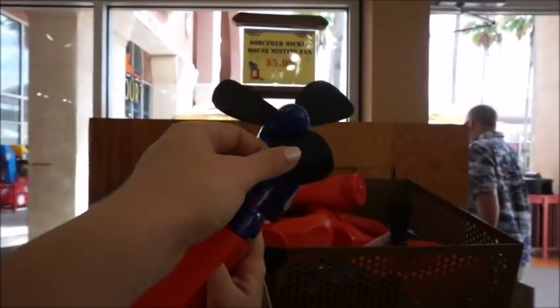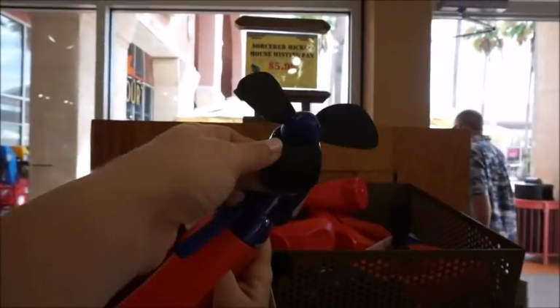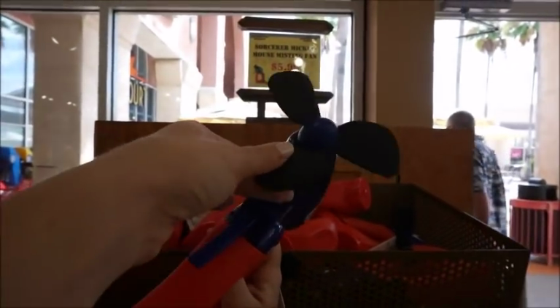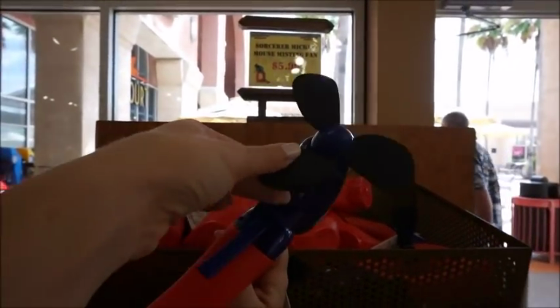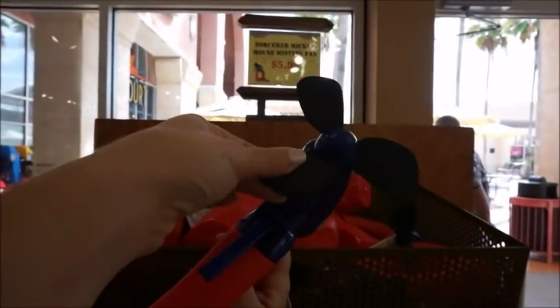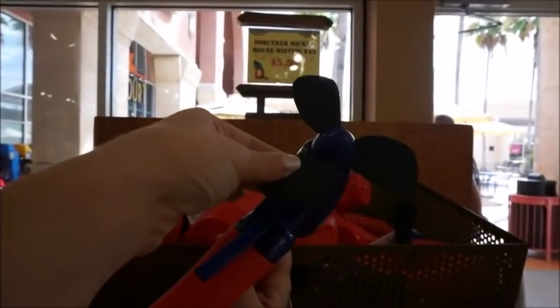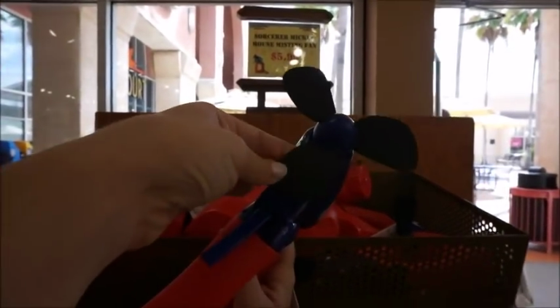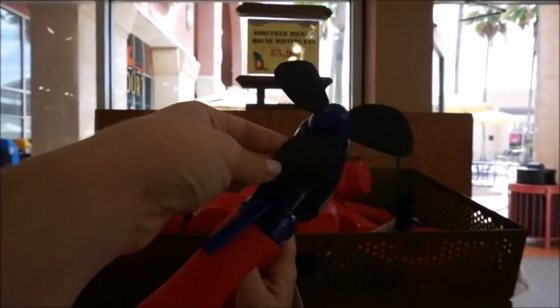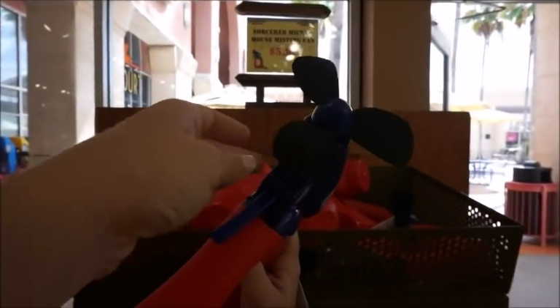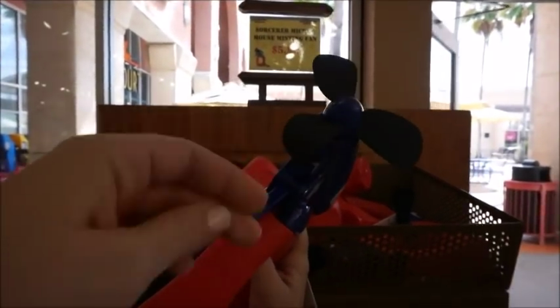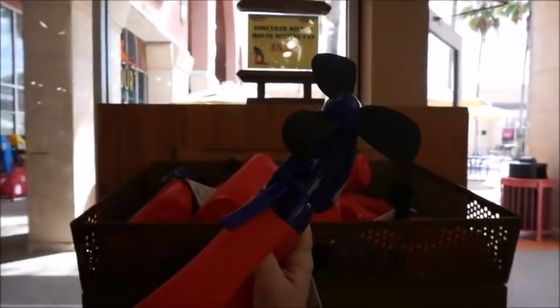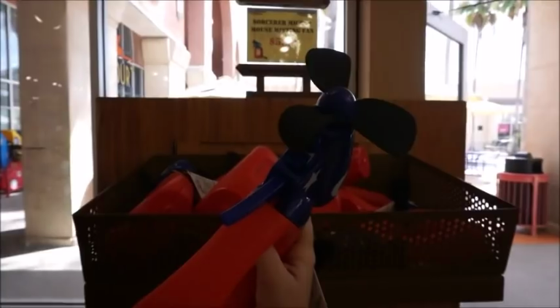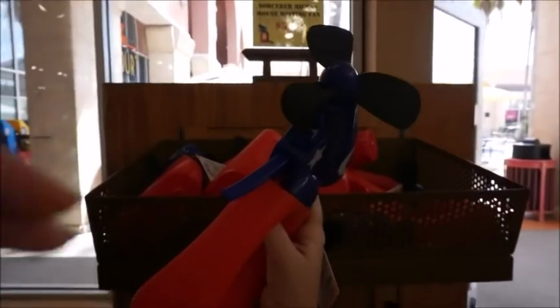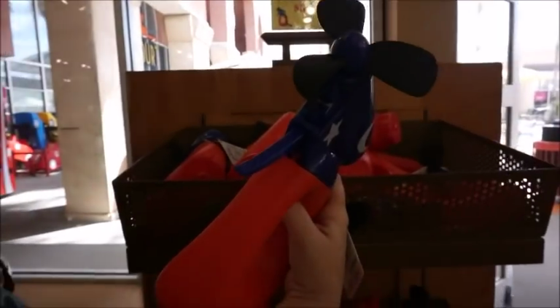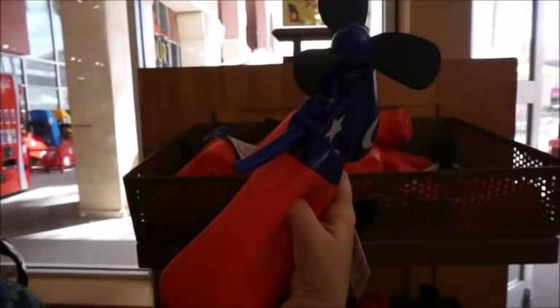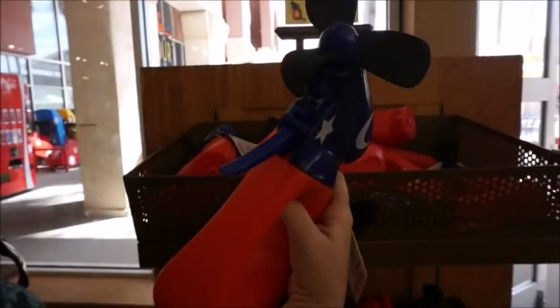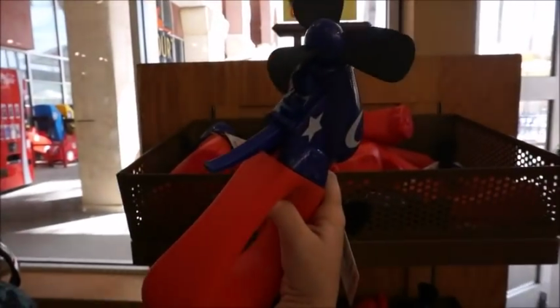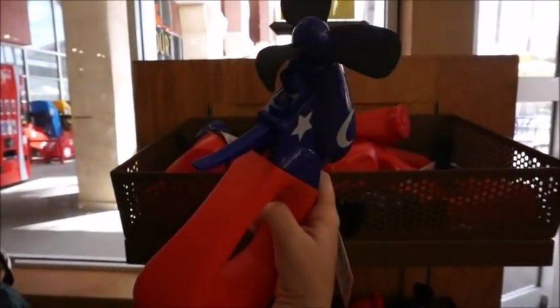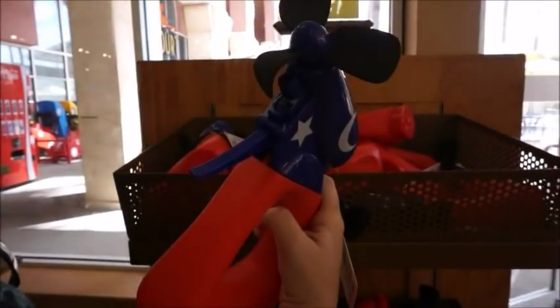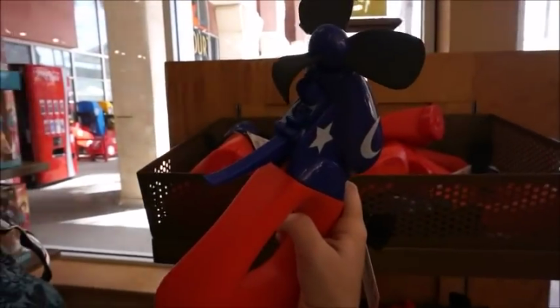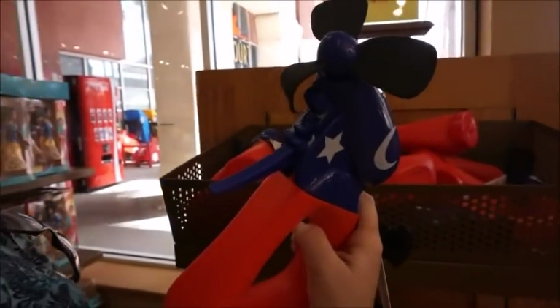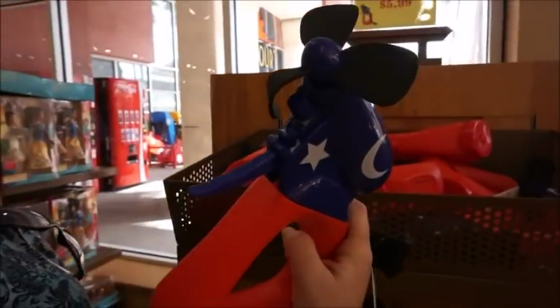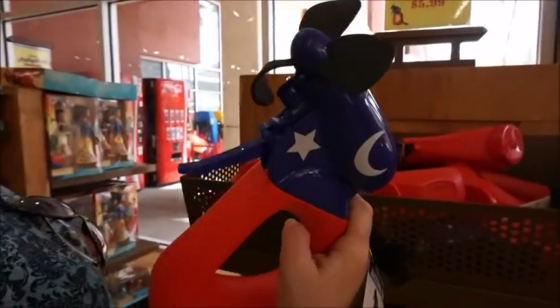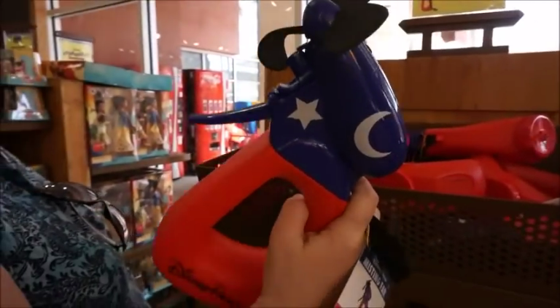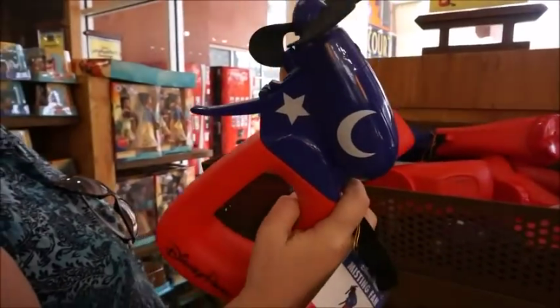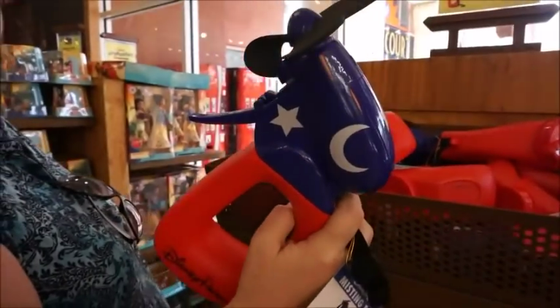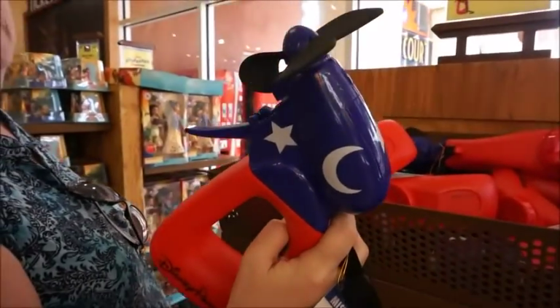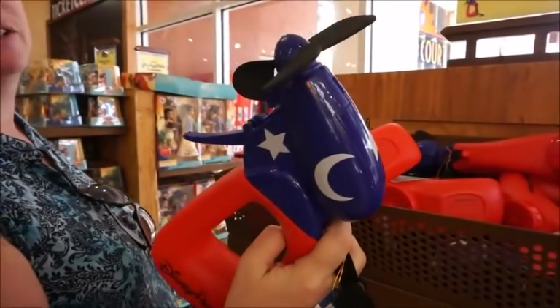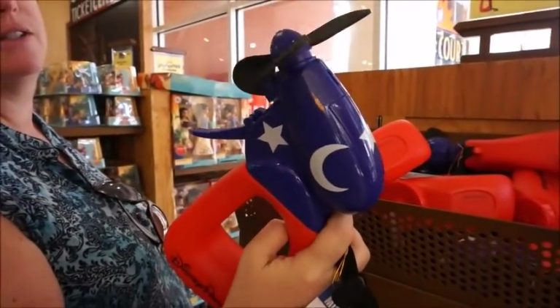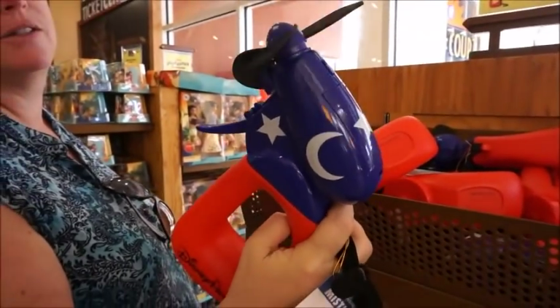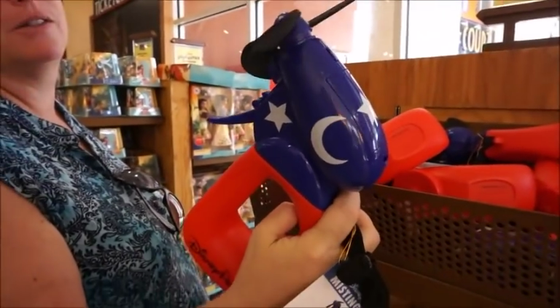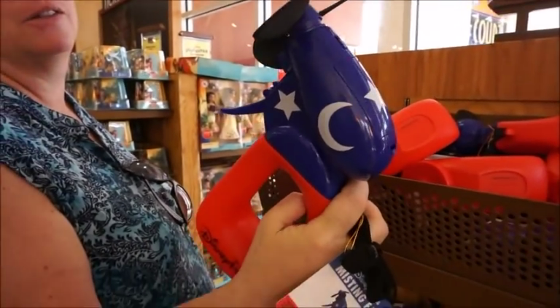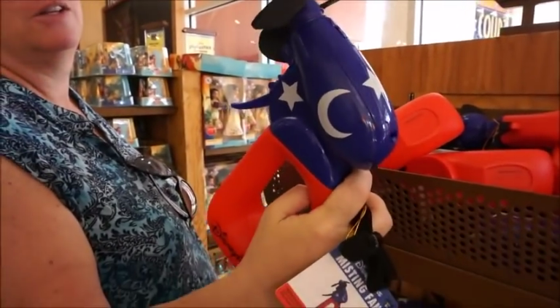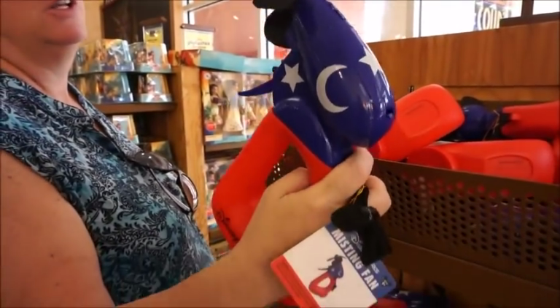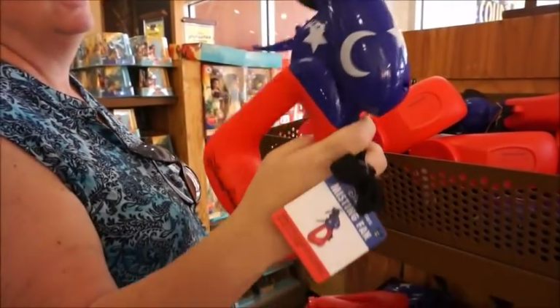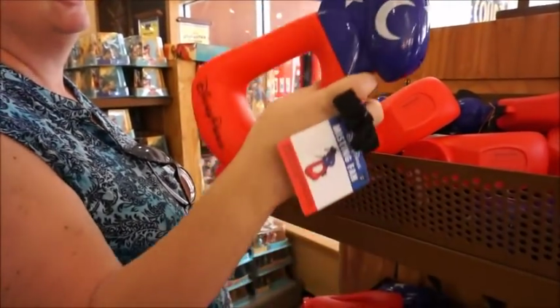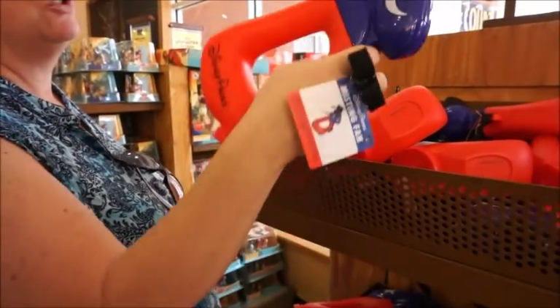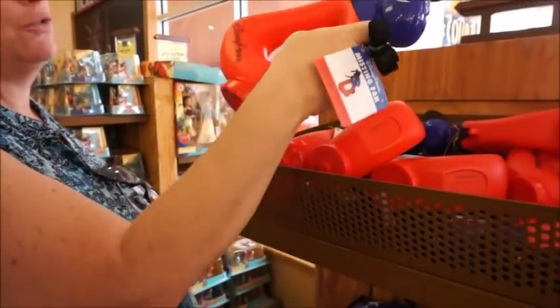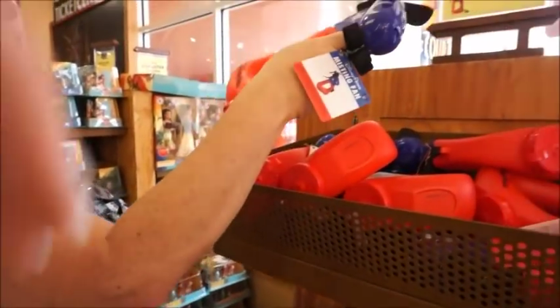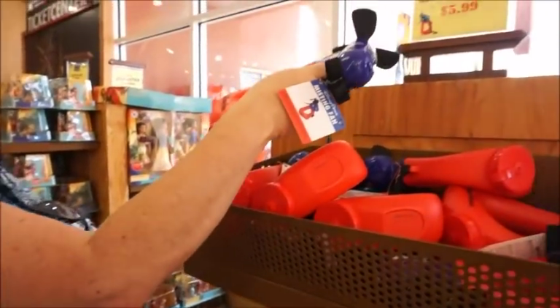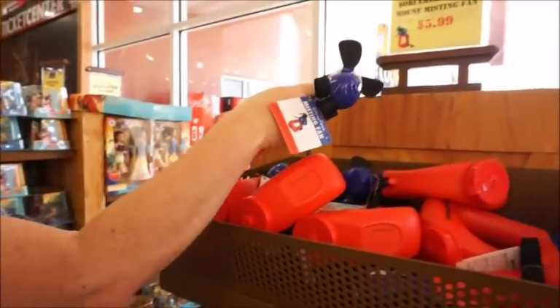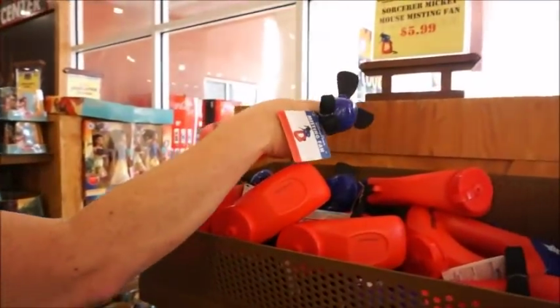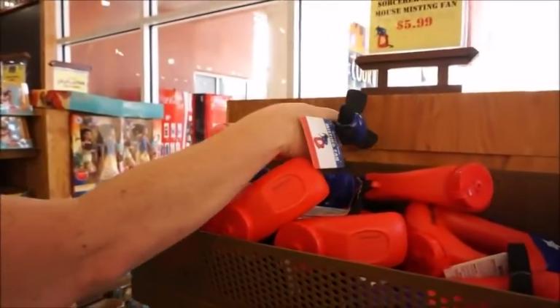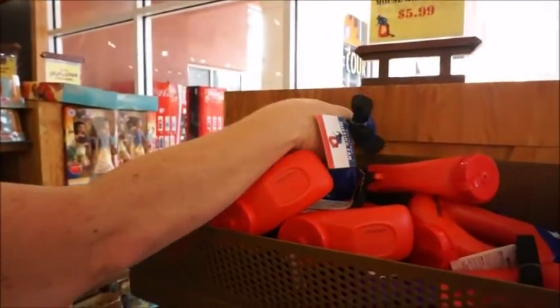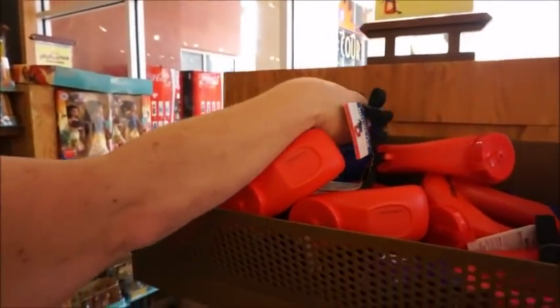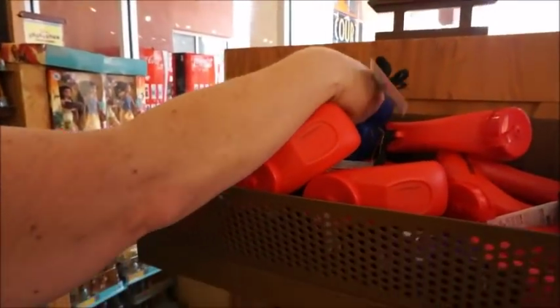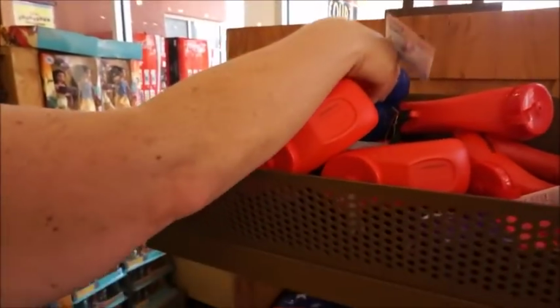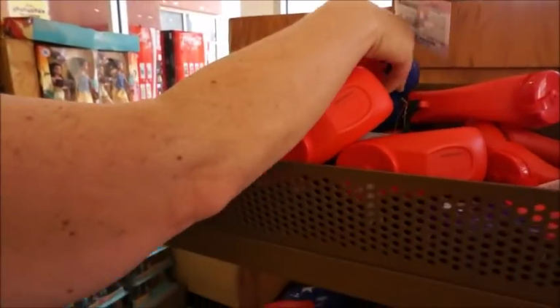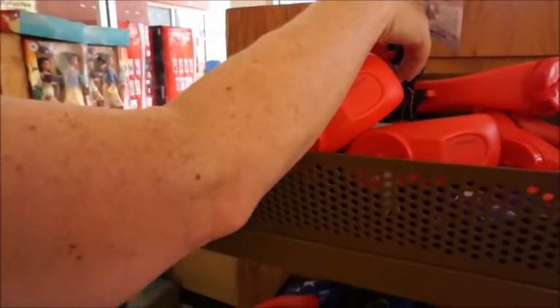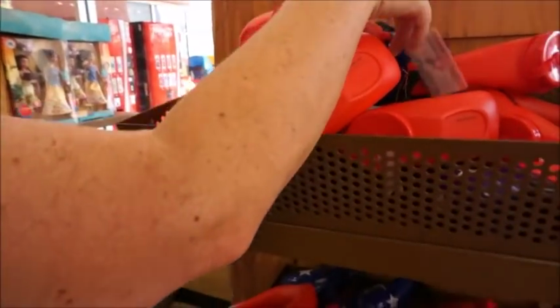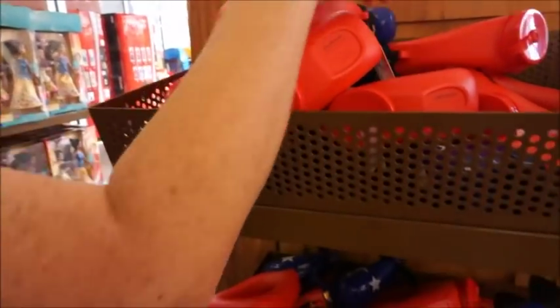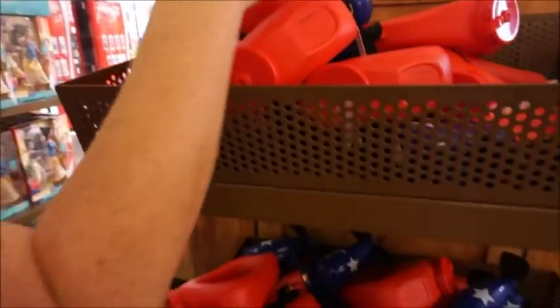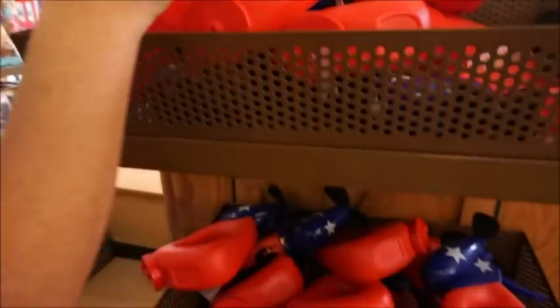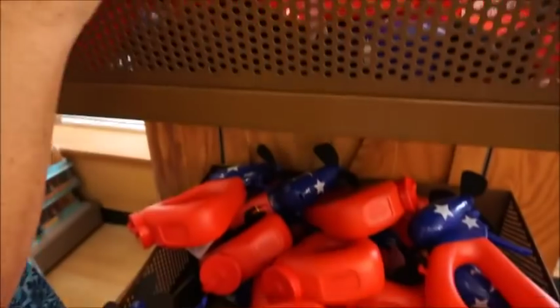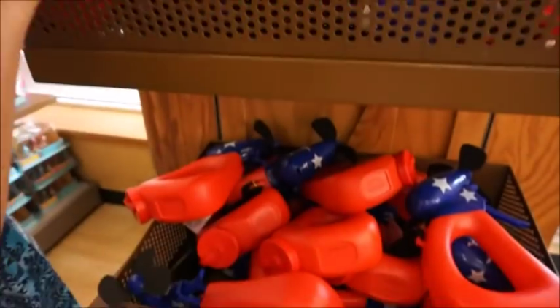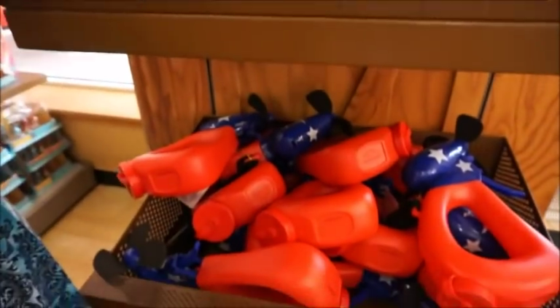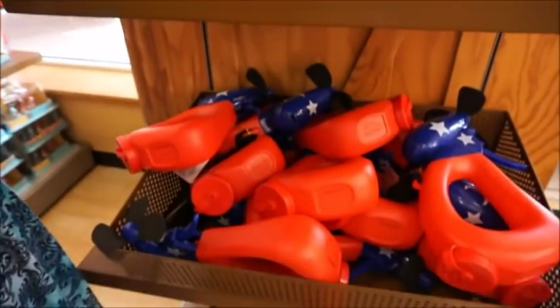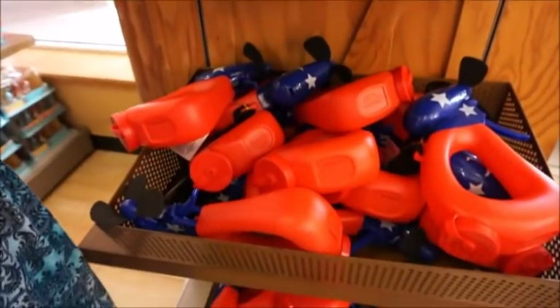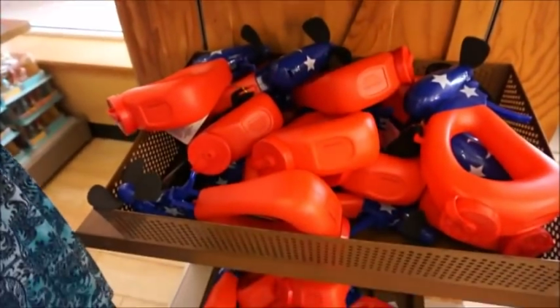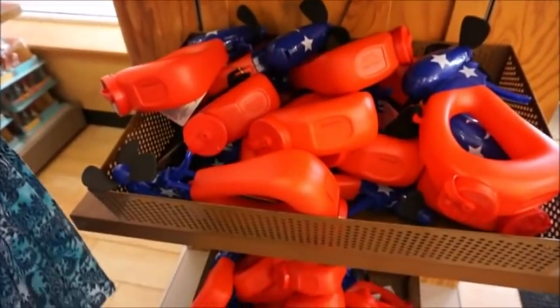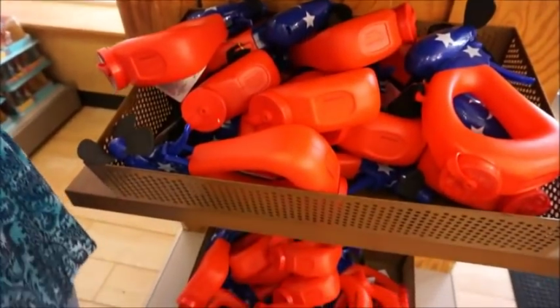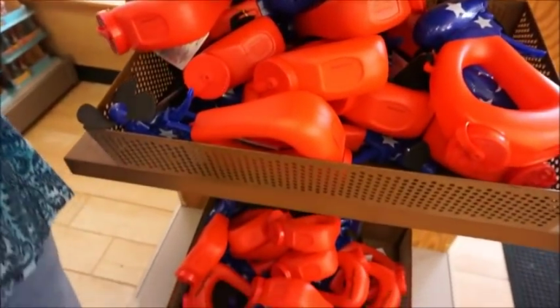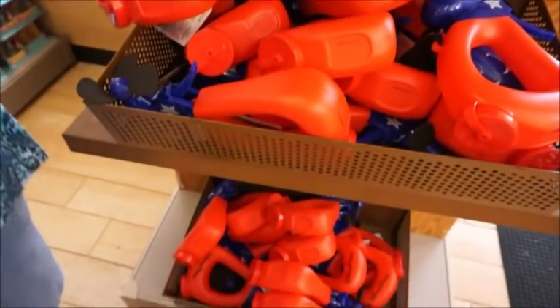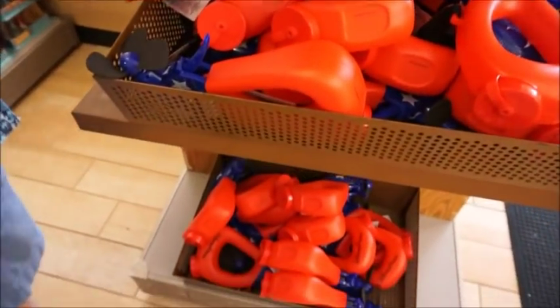Little foam blades — the Sorcerer Mickey ones are misting fans, and those are $5.99. Very cool. And they have a lot of those too.